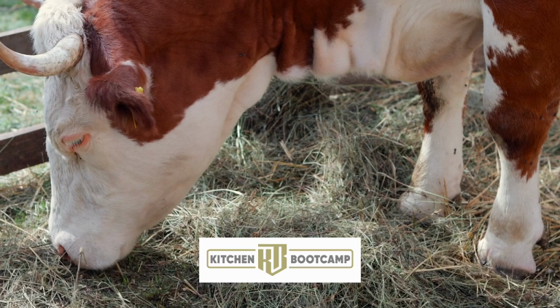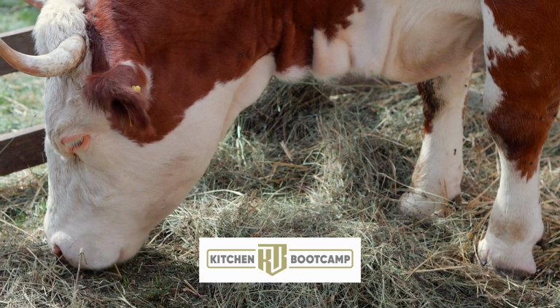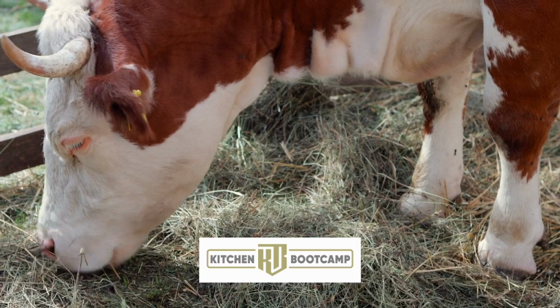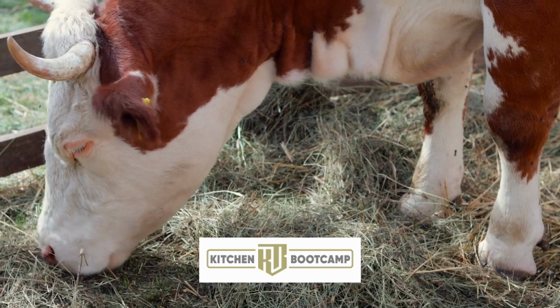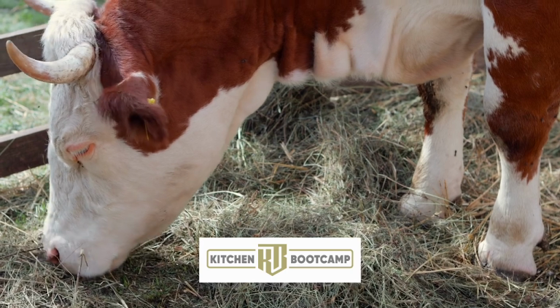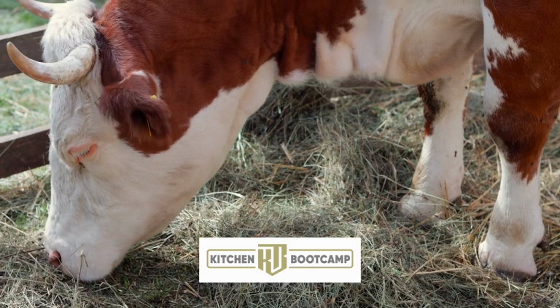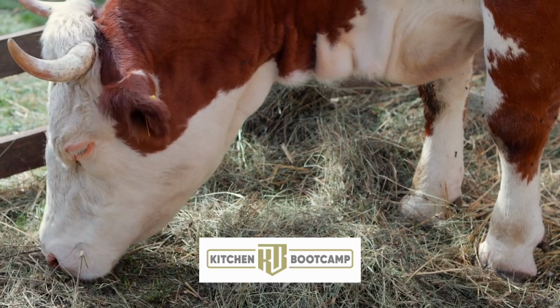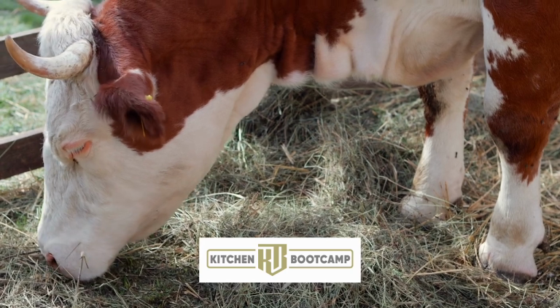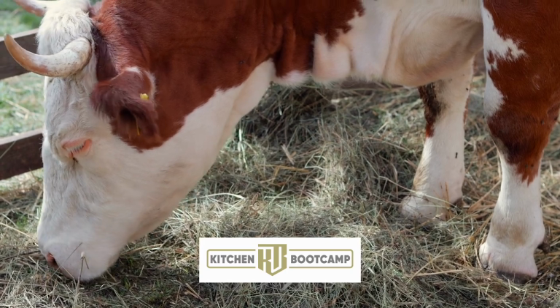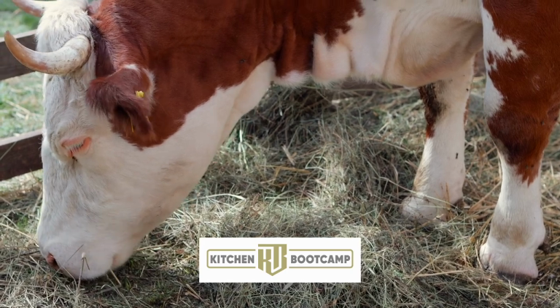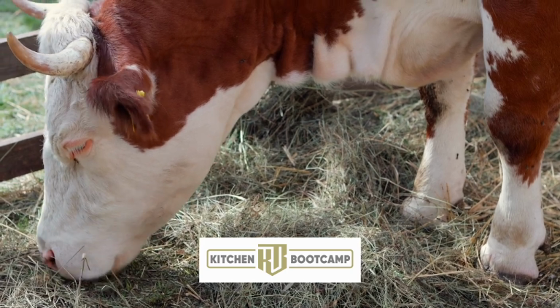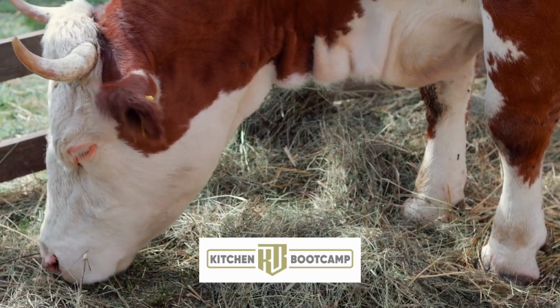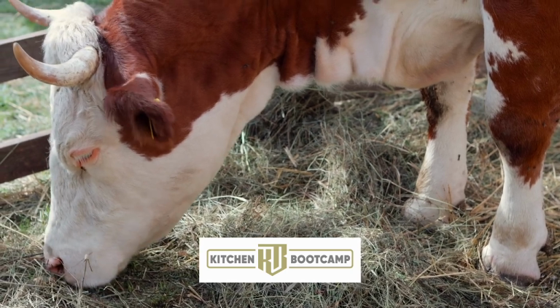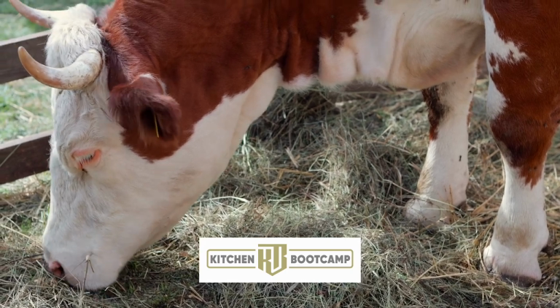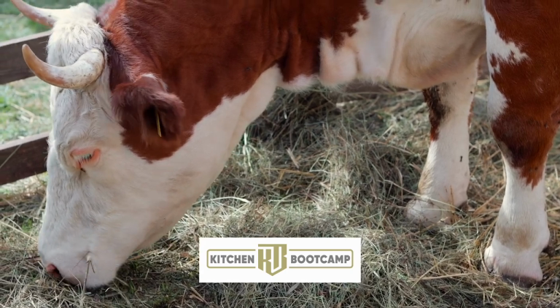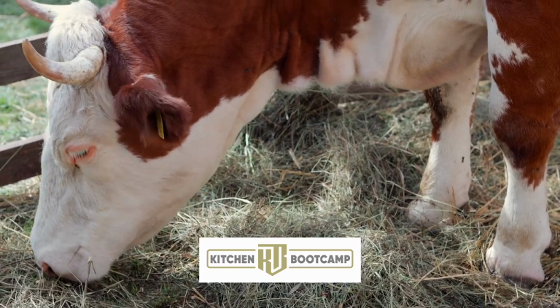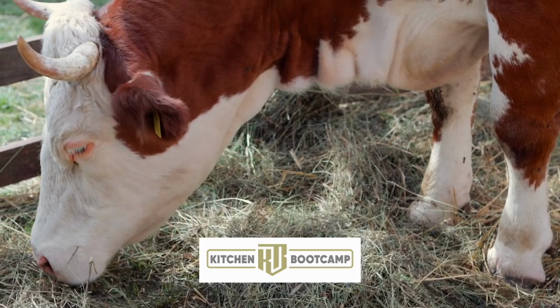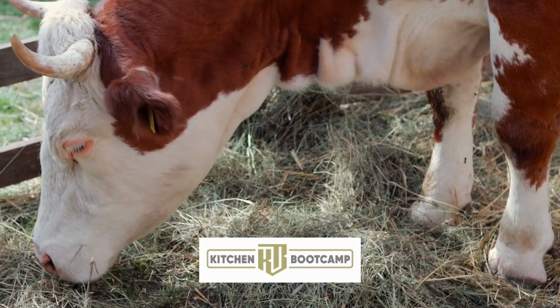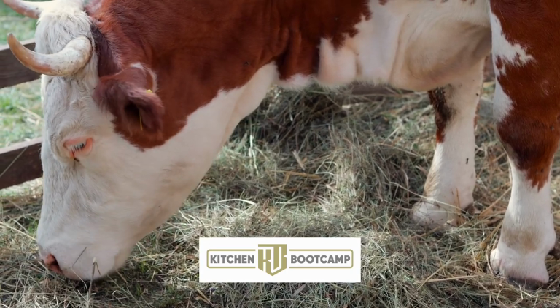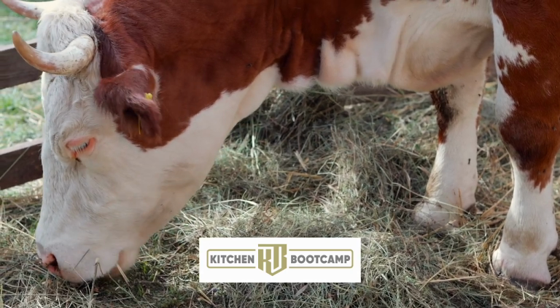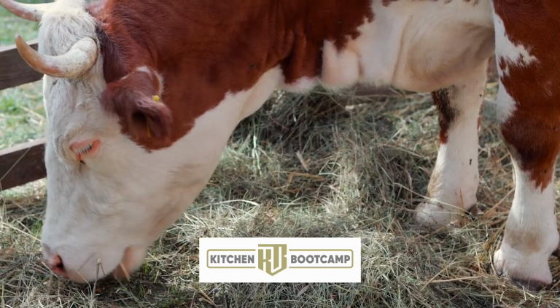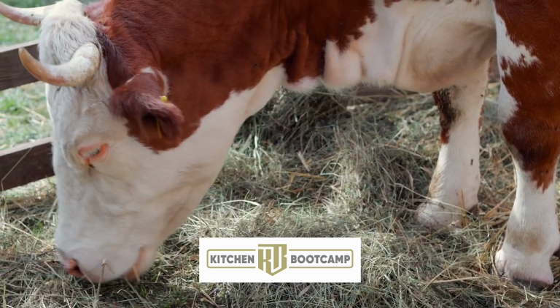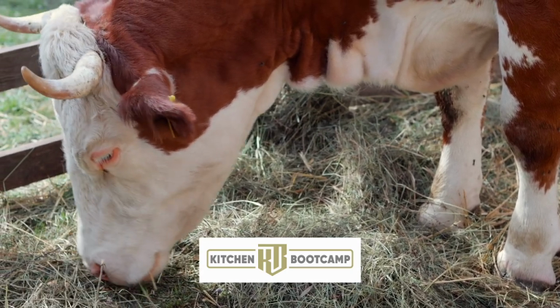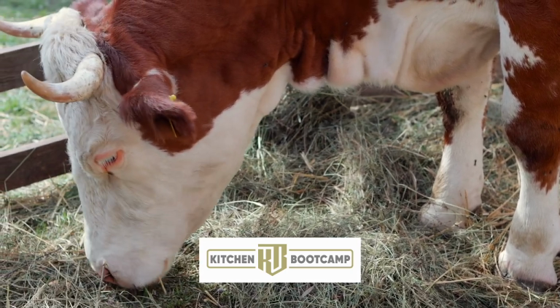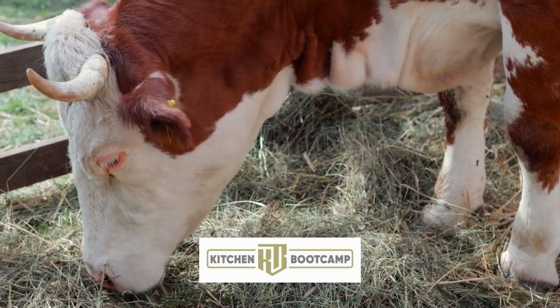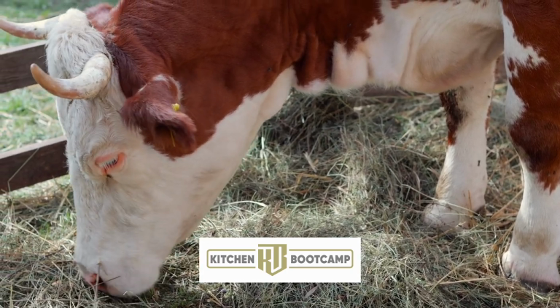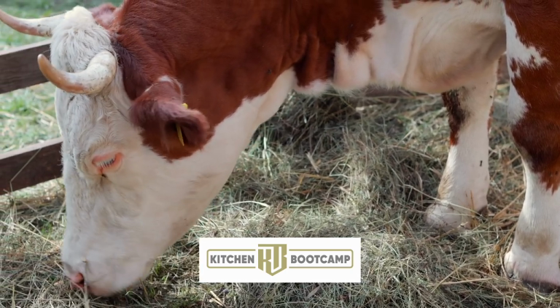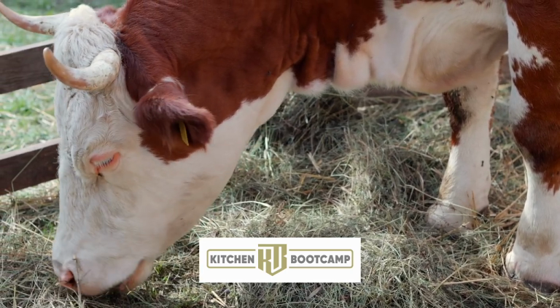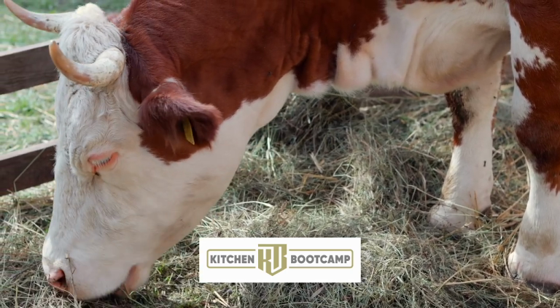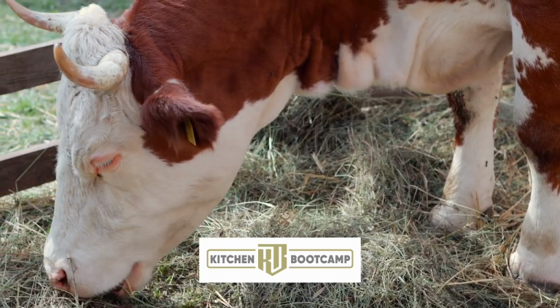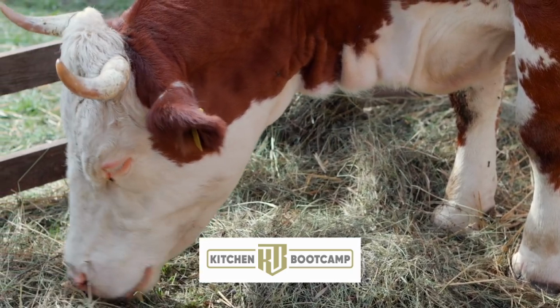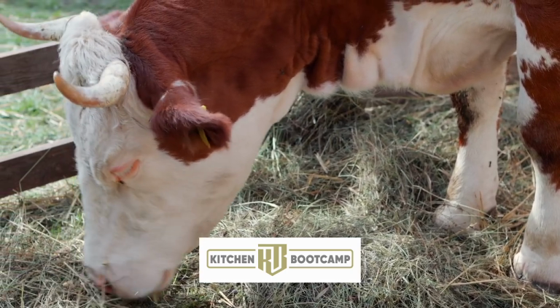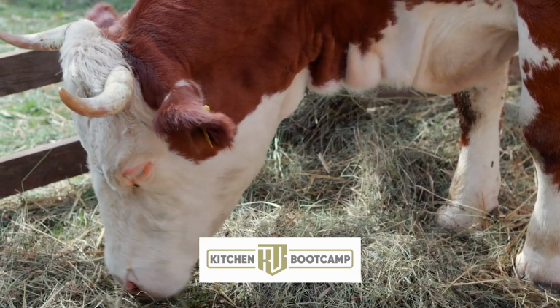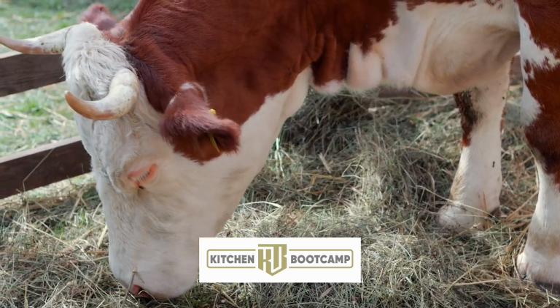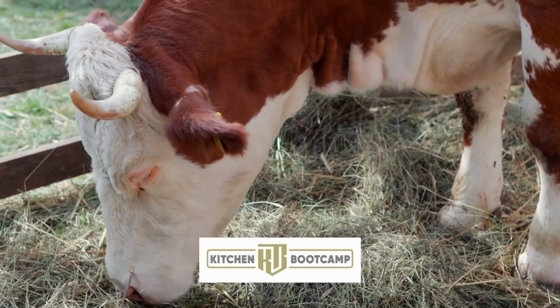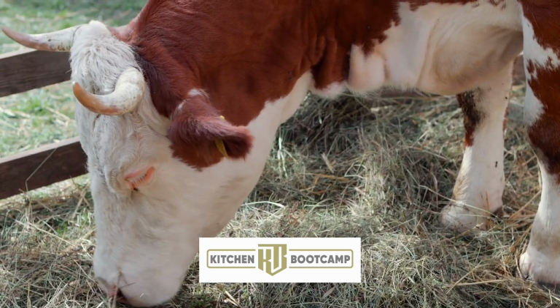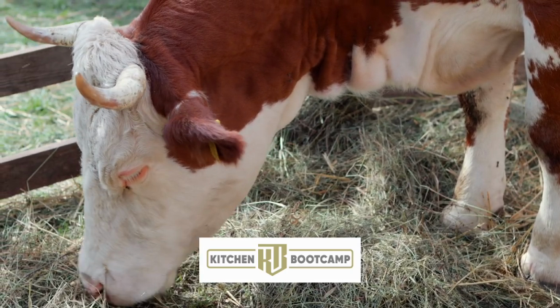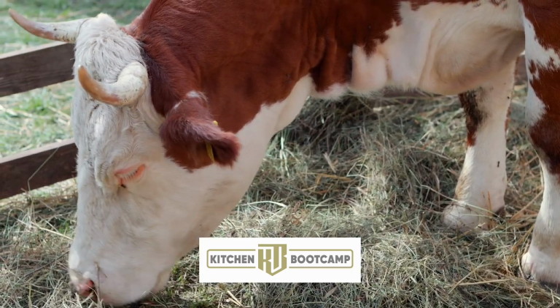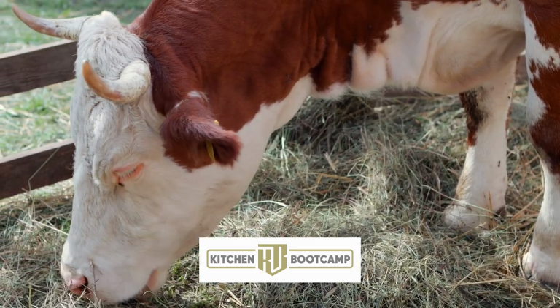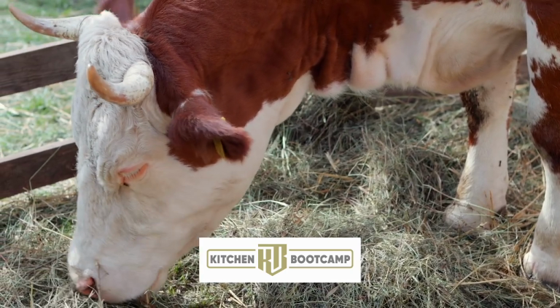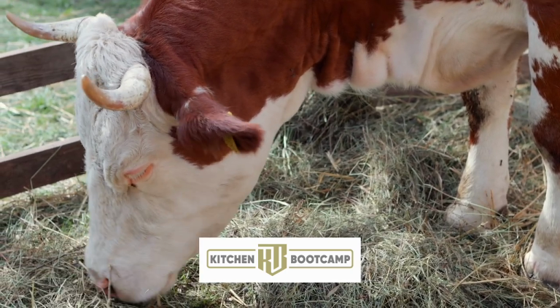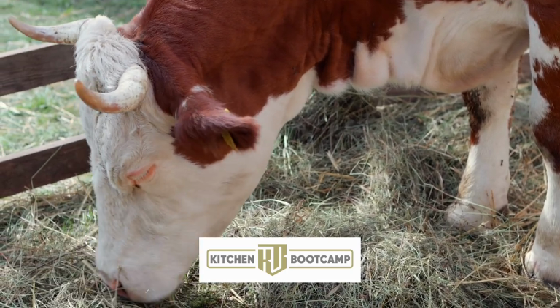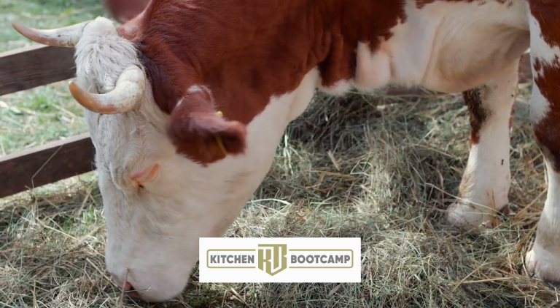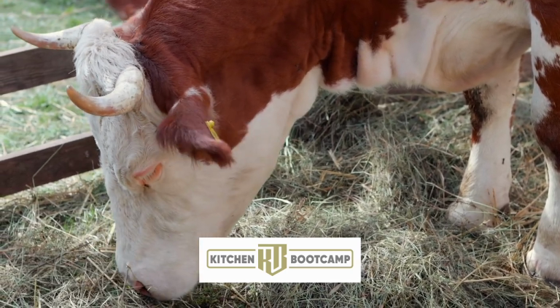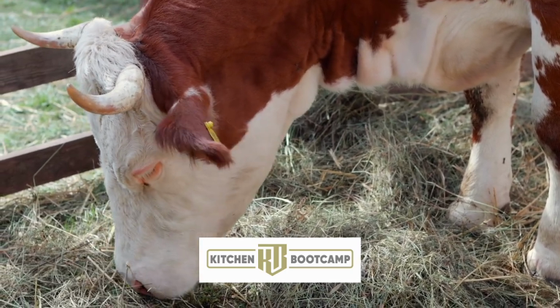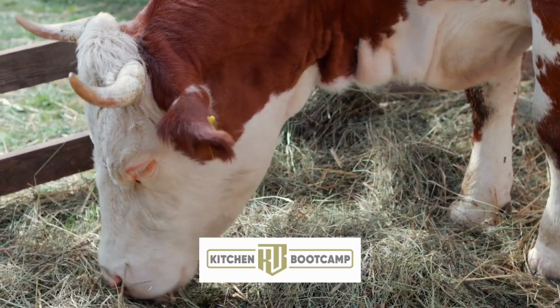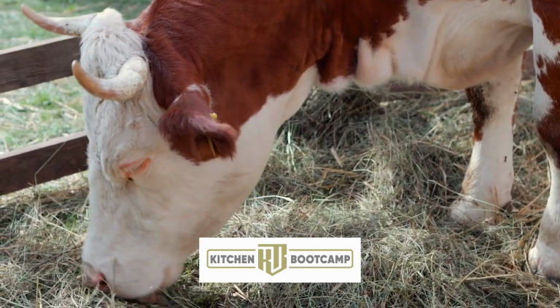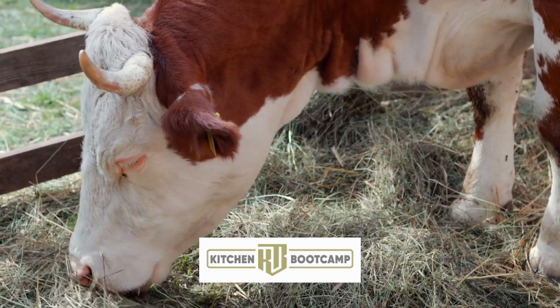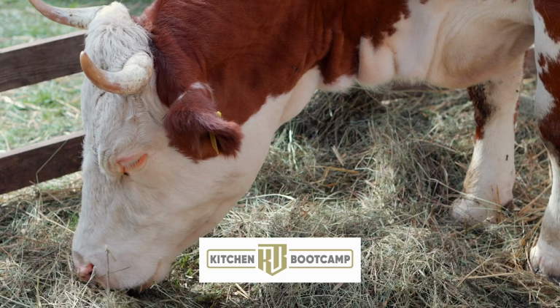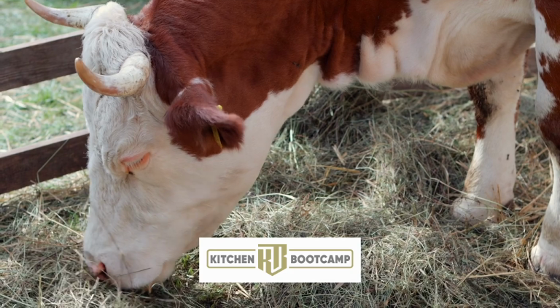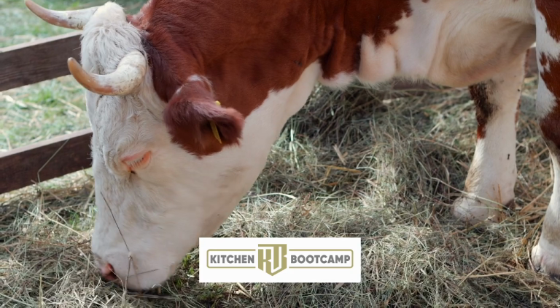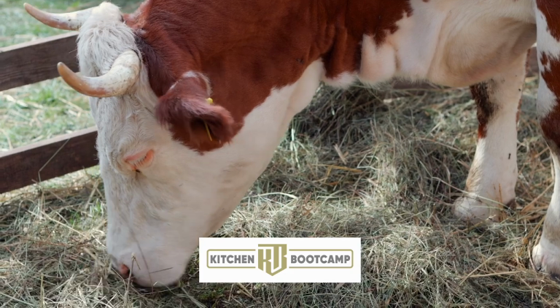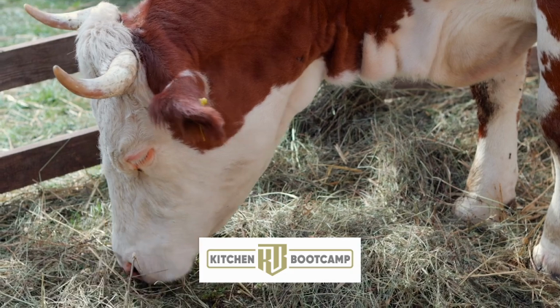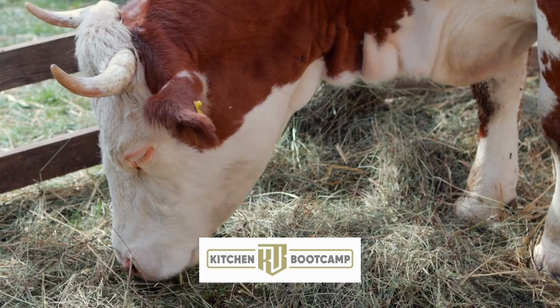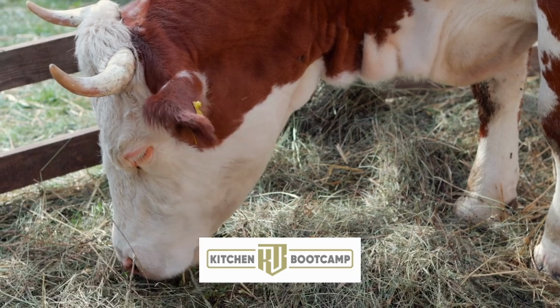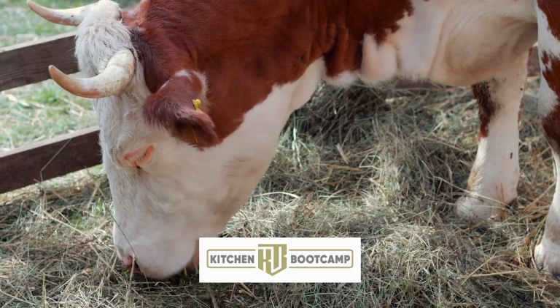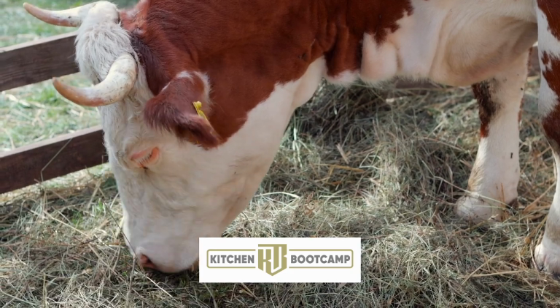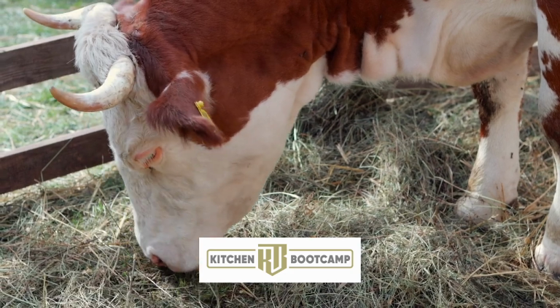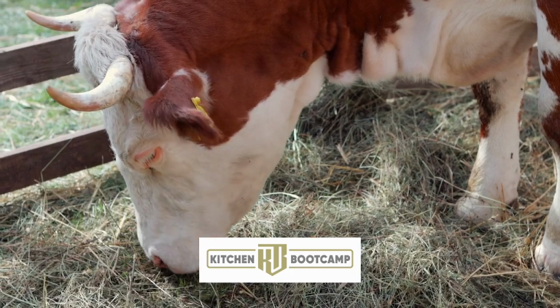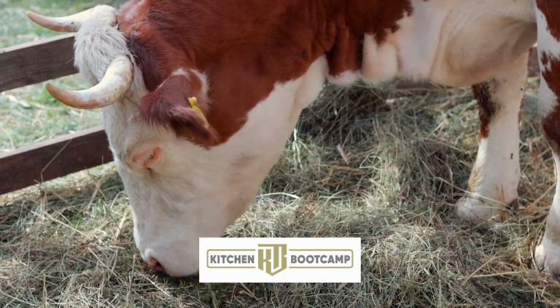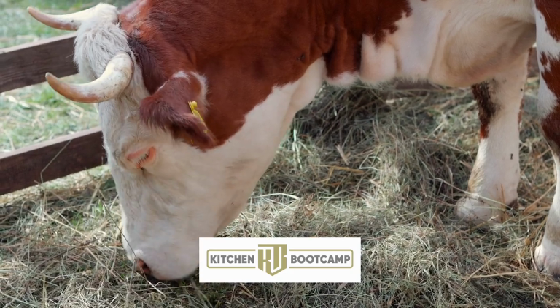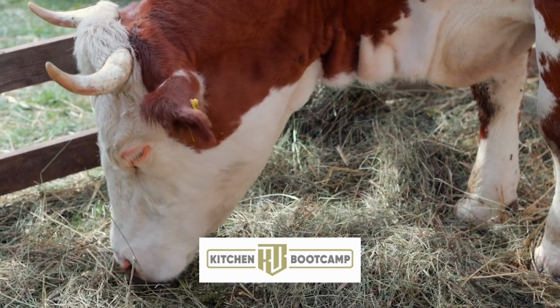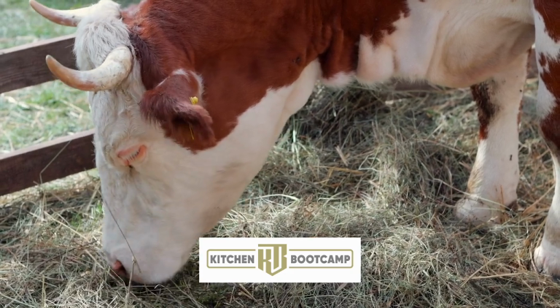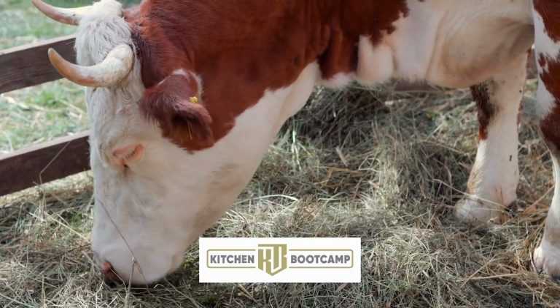But guys, I've got to rough it out and grill off these steaks. Y'all have a great day, and we'll see you on the next one.